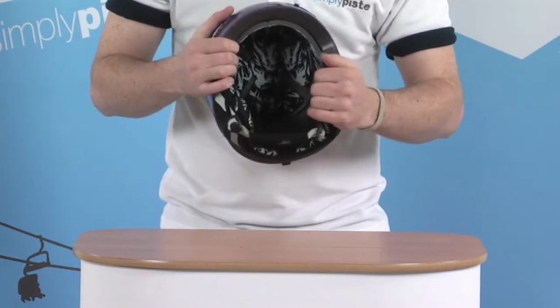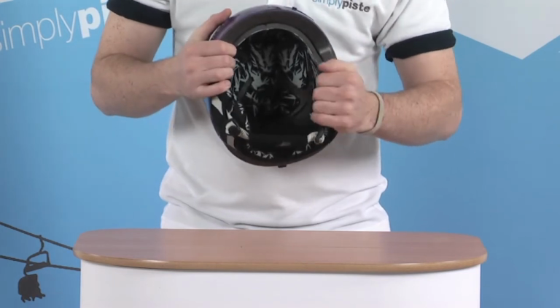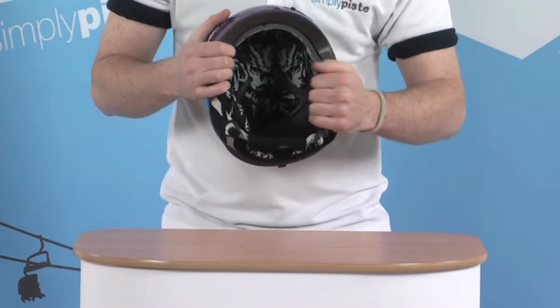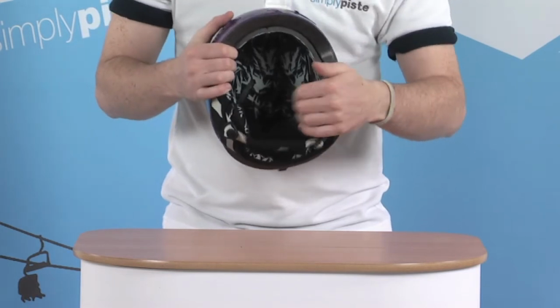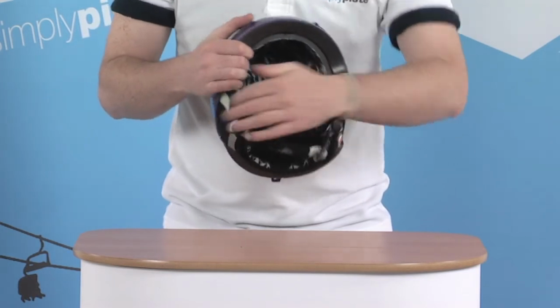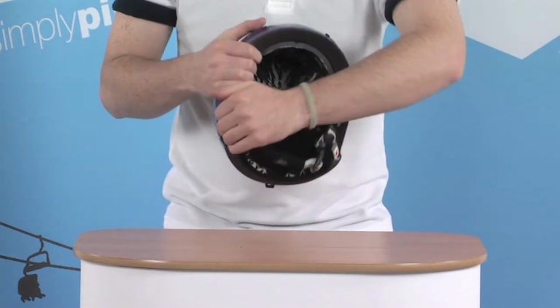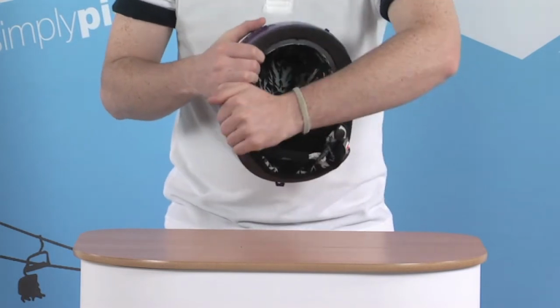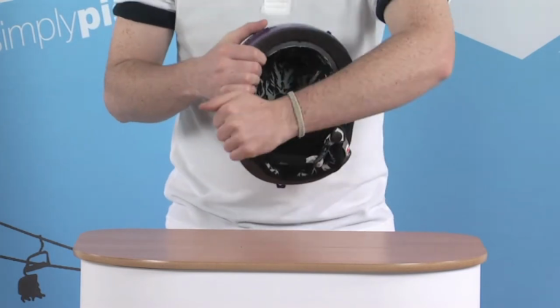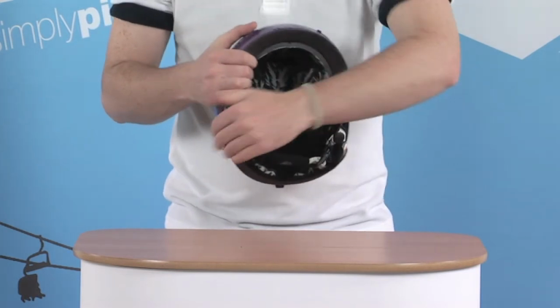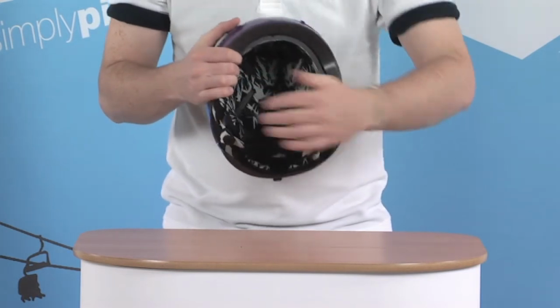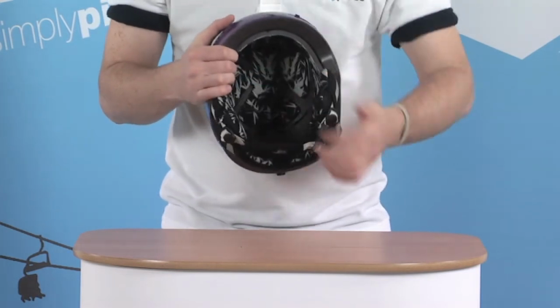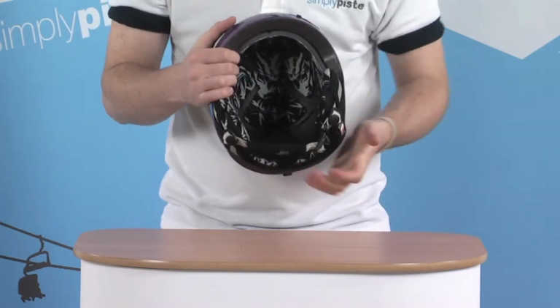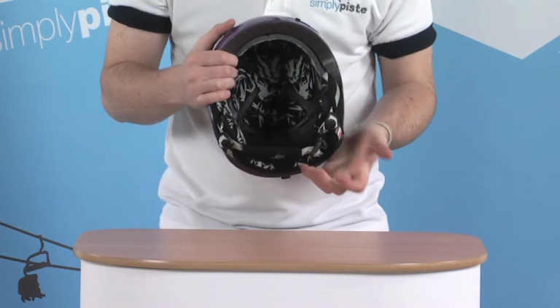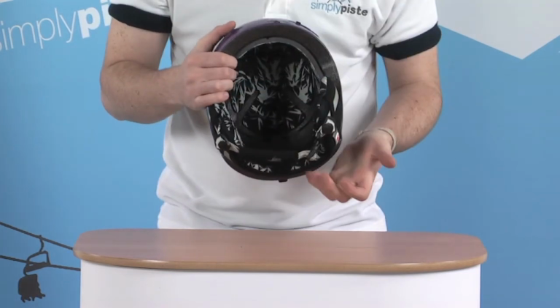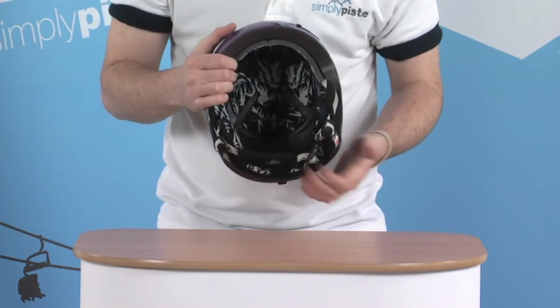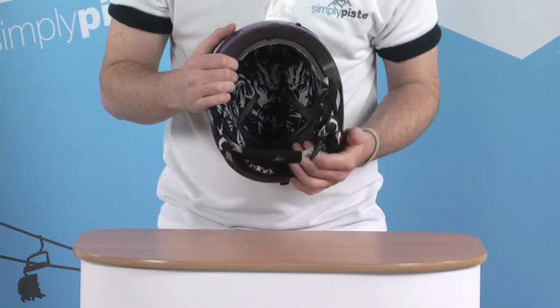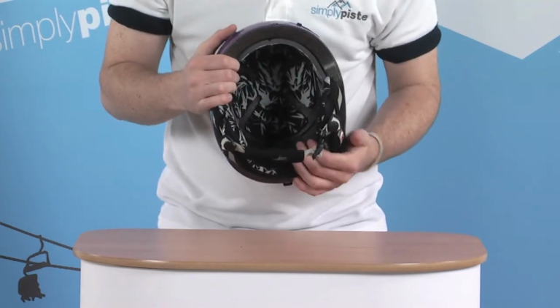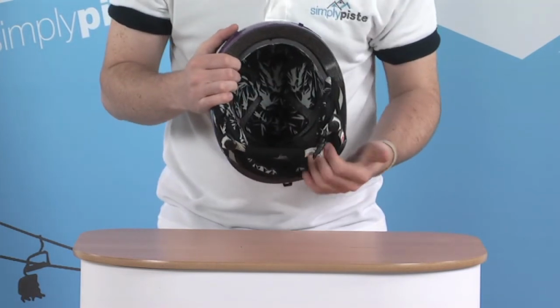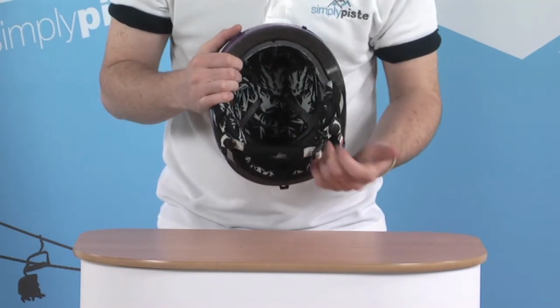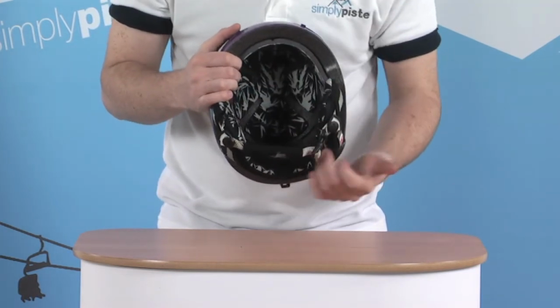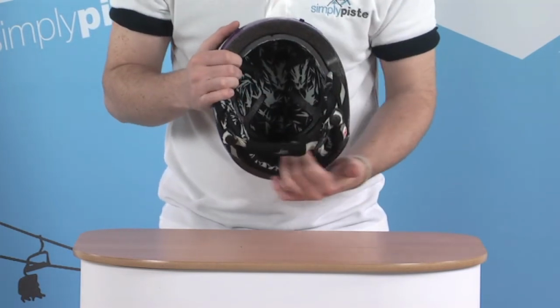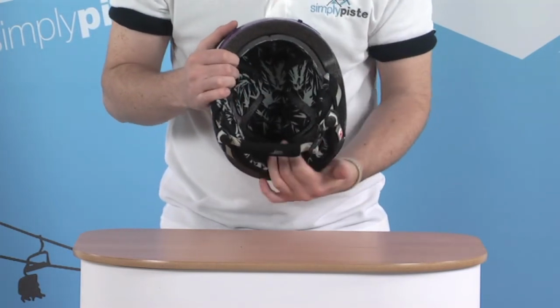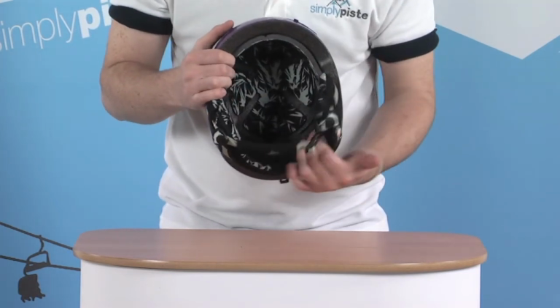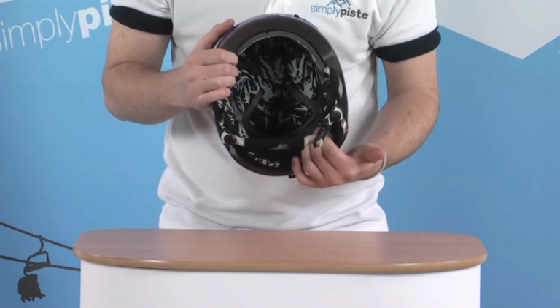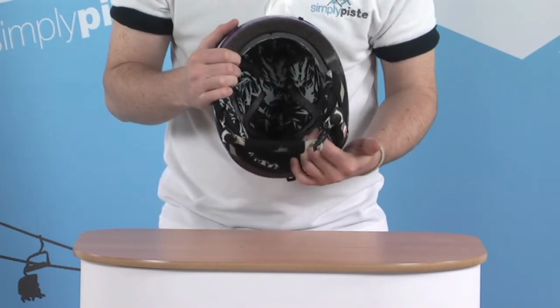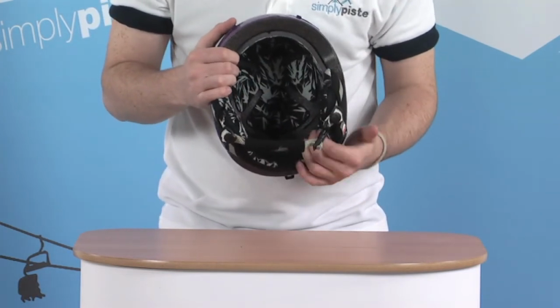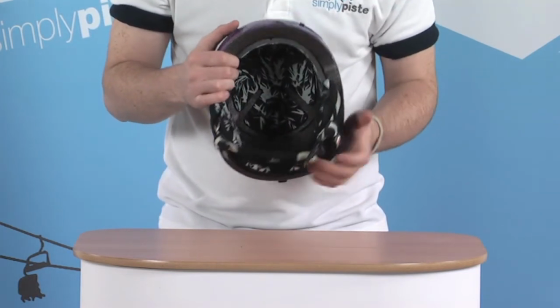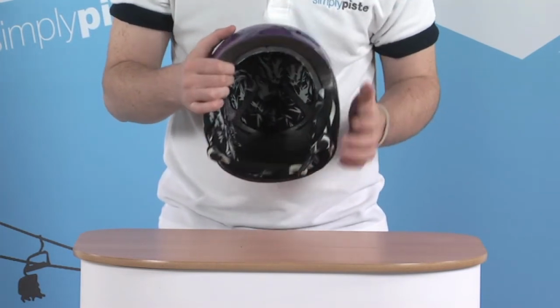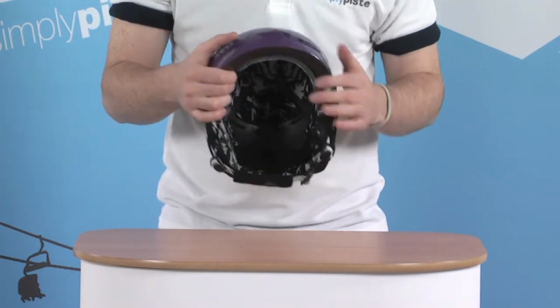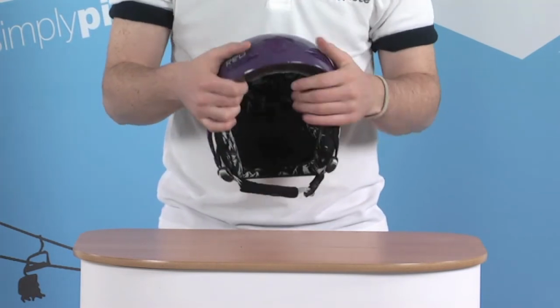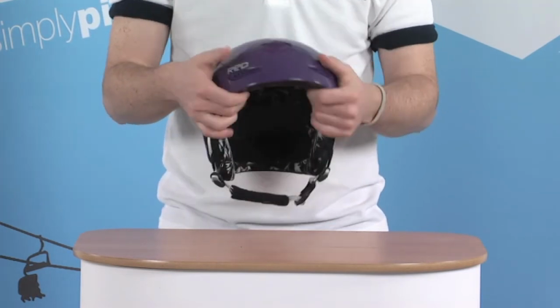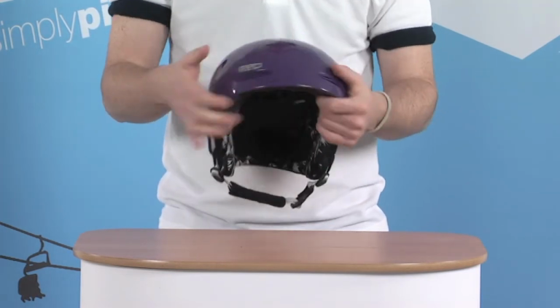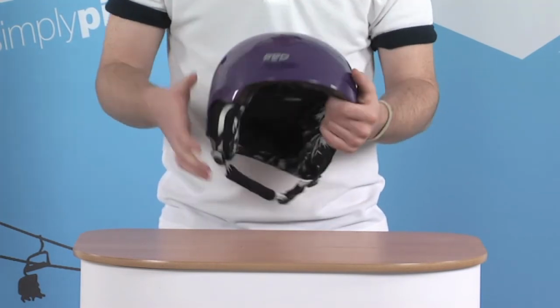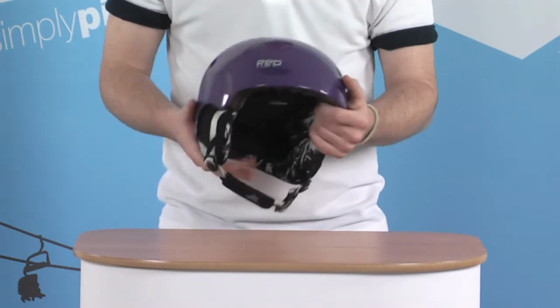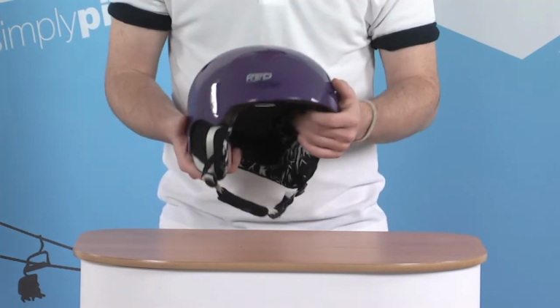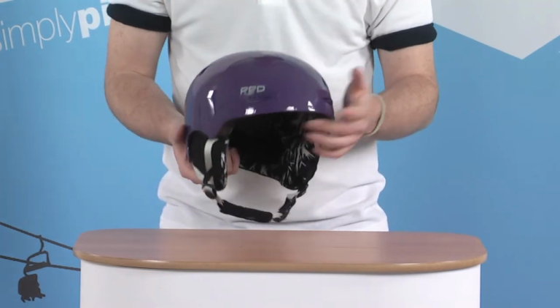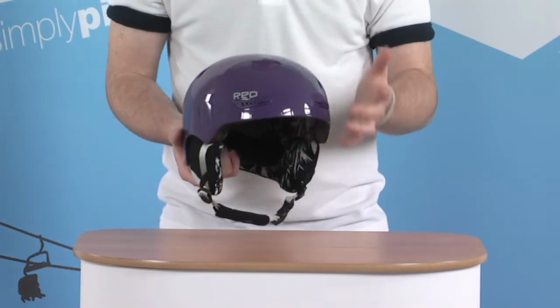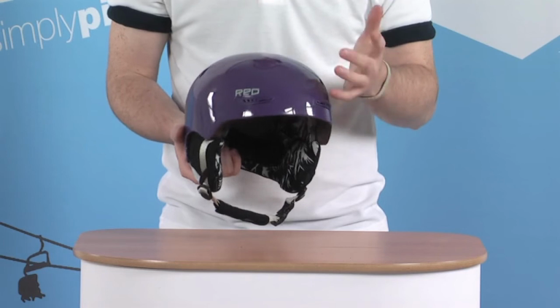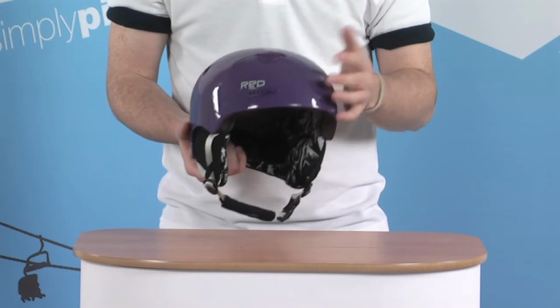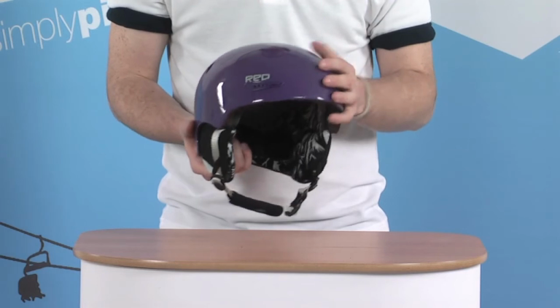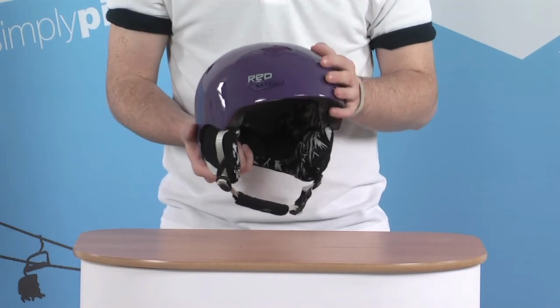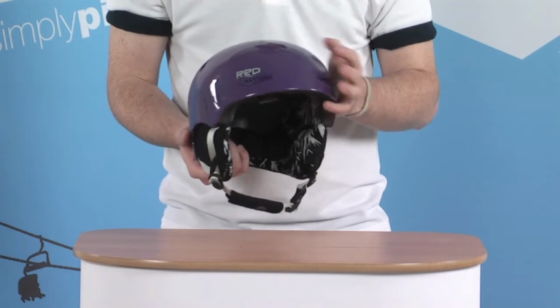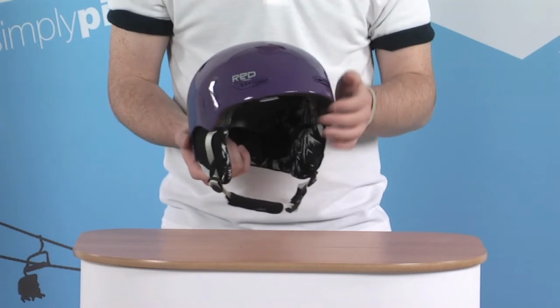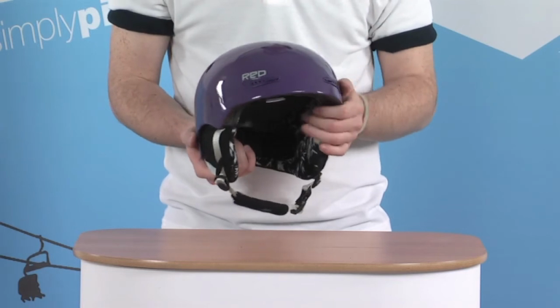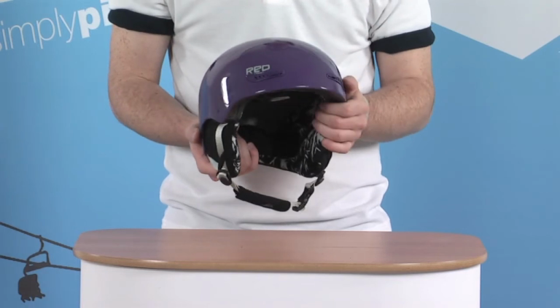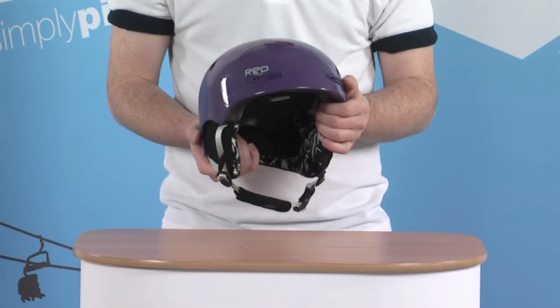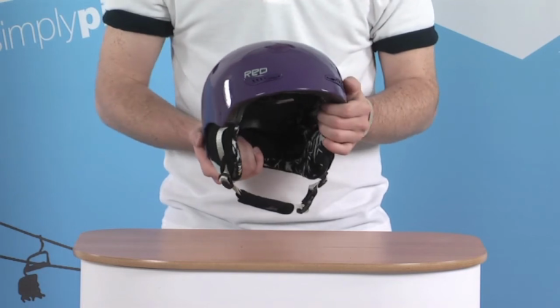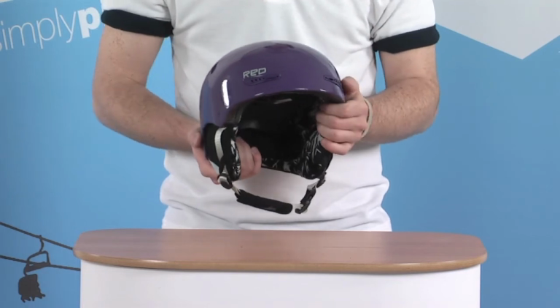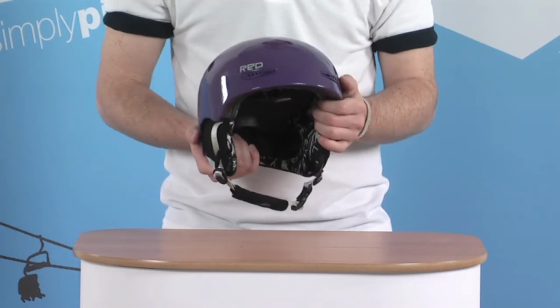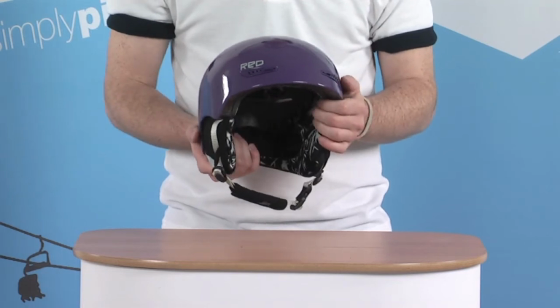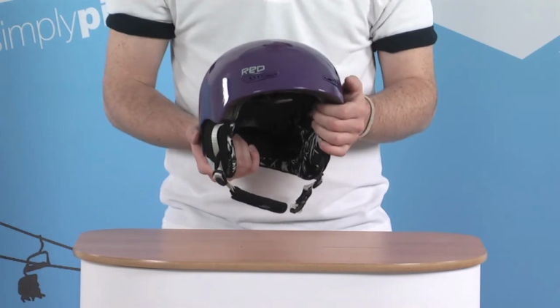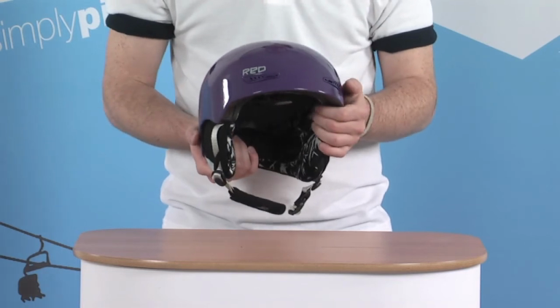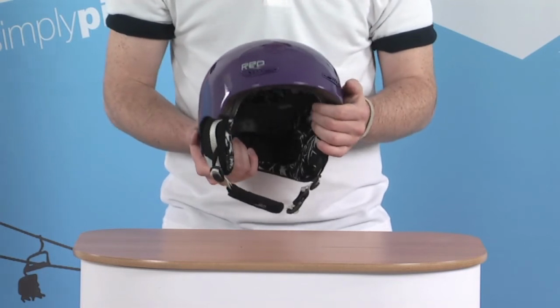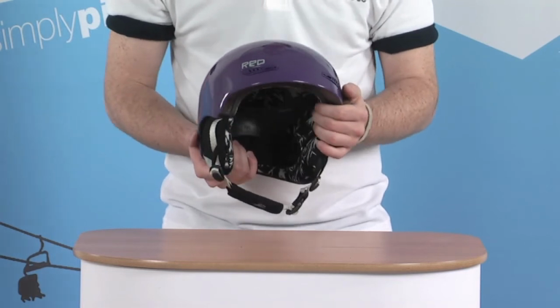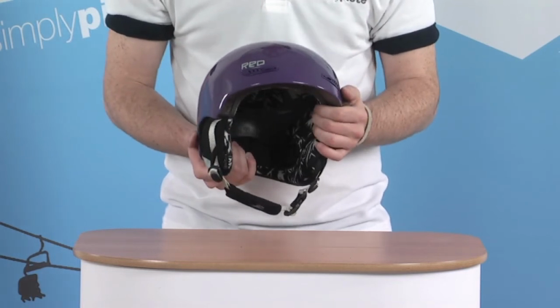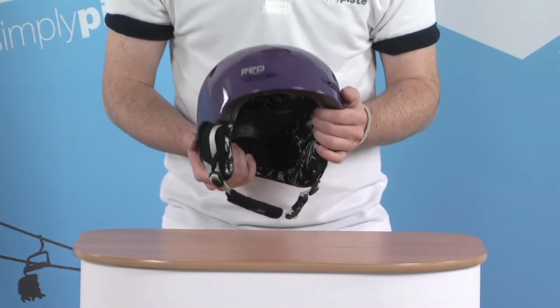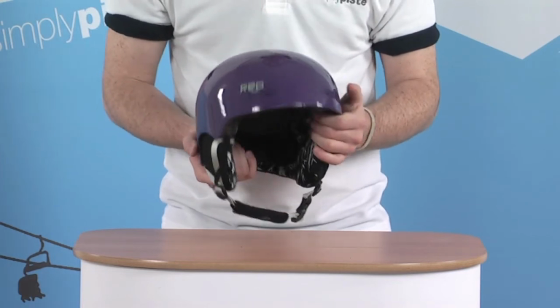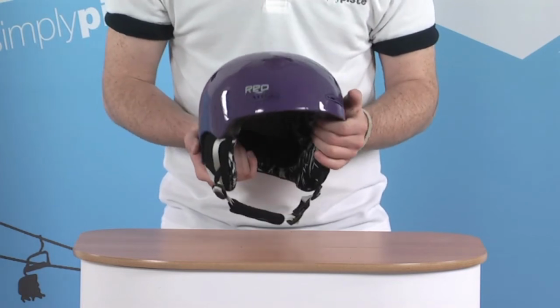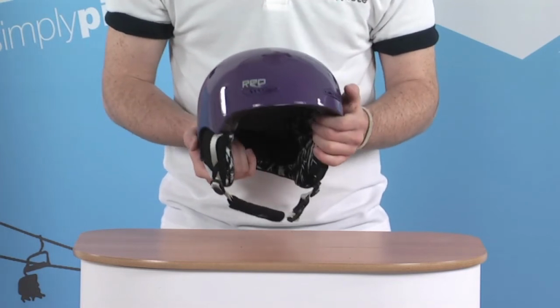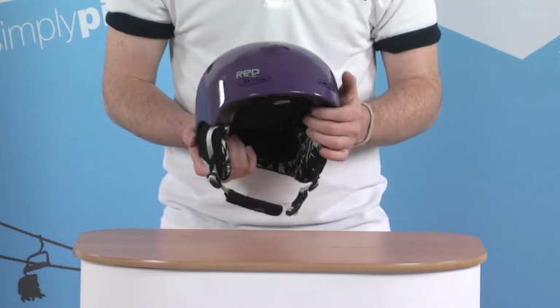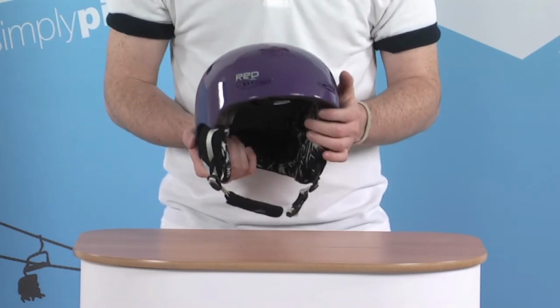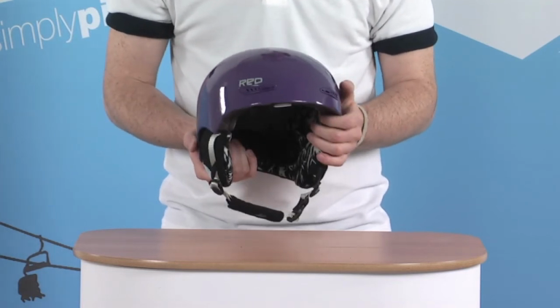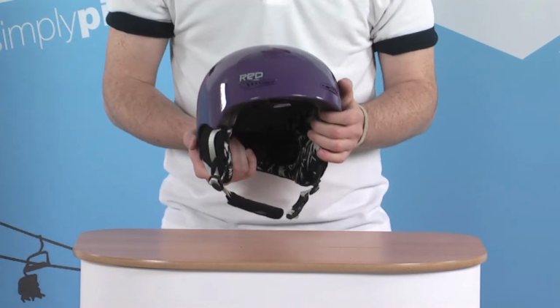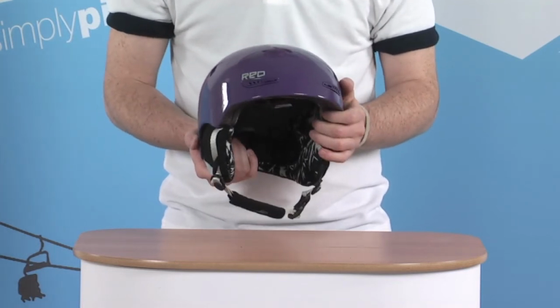So it's a really great helmet with all these extra little features, and obviously top quality from all the RED products, as you've come to expect.